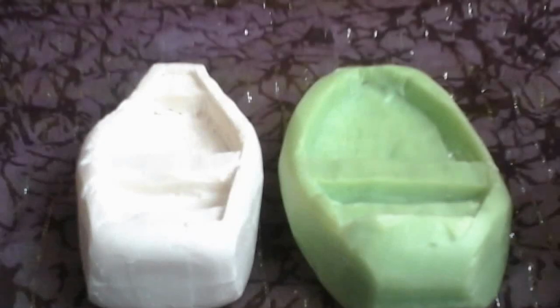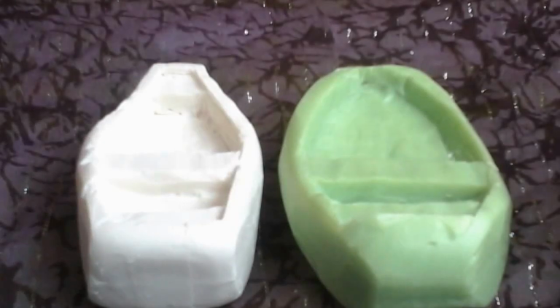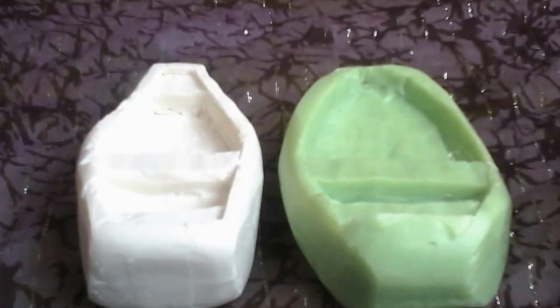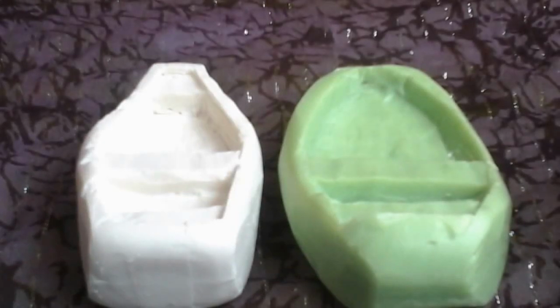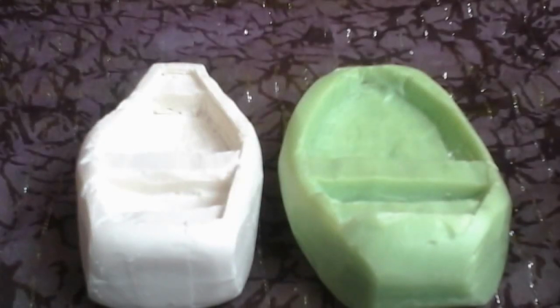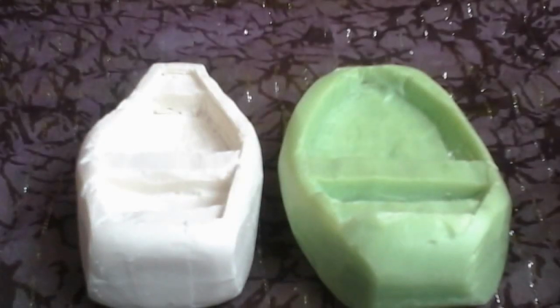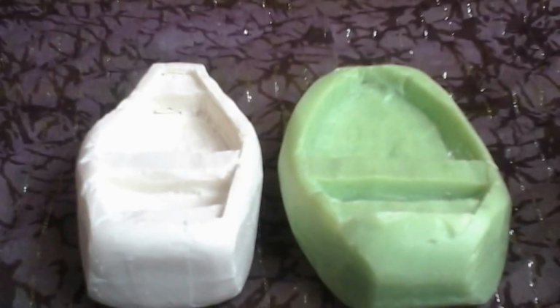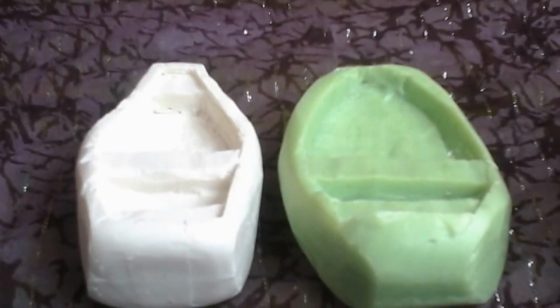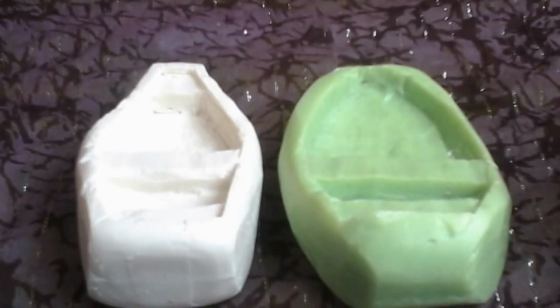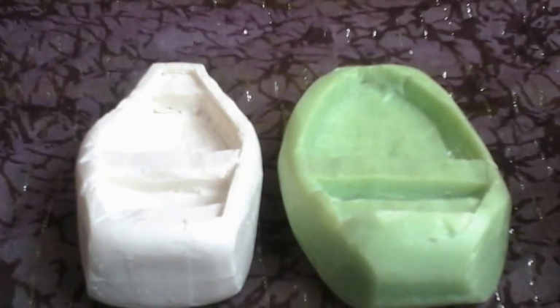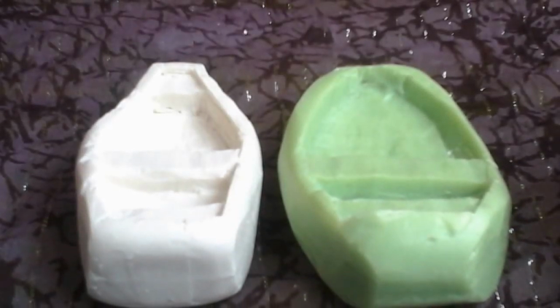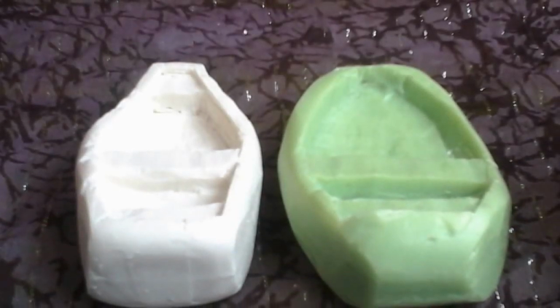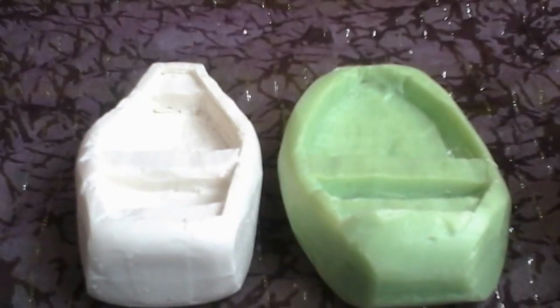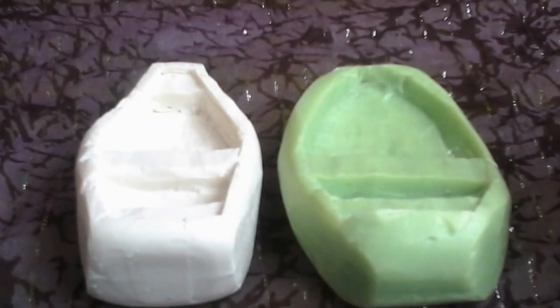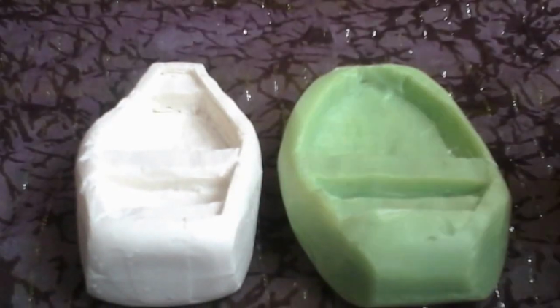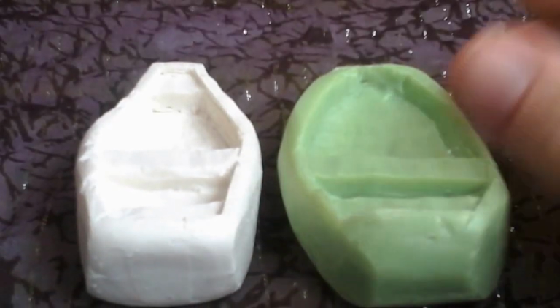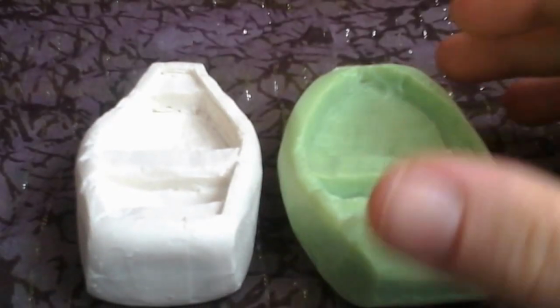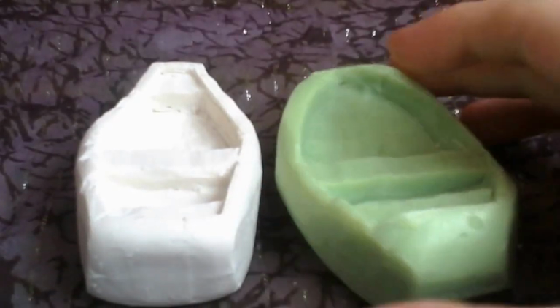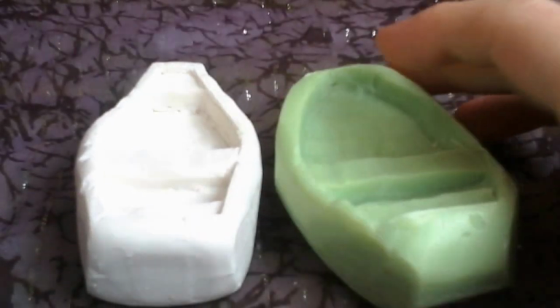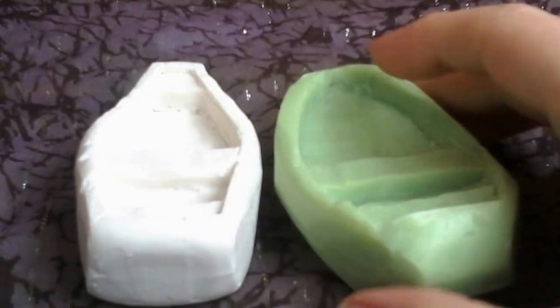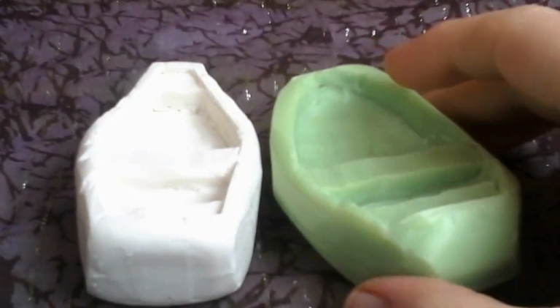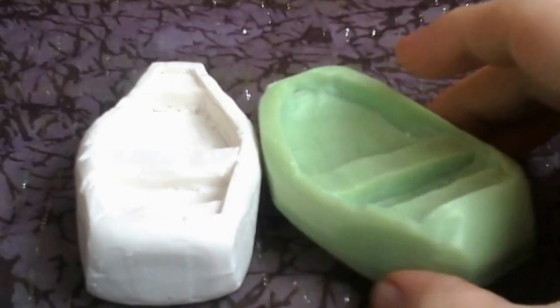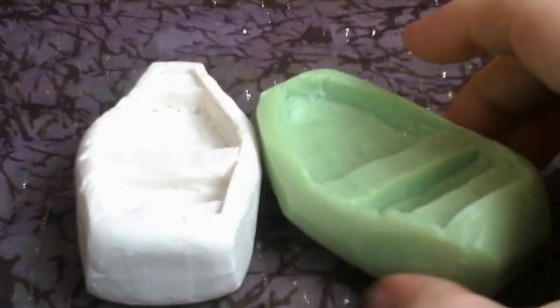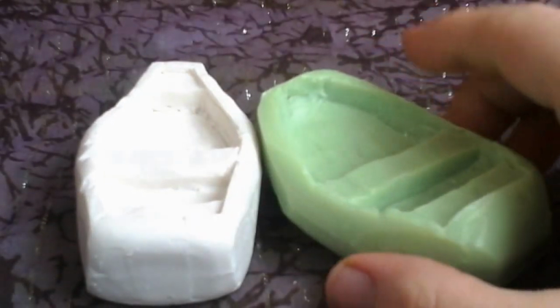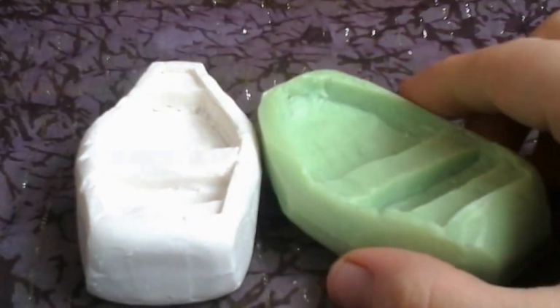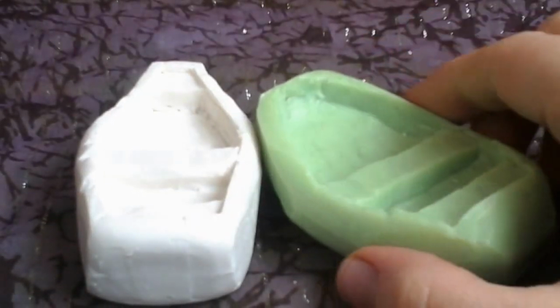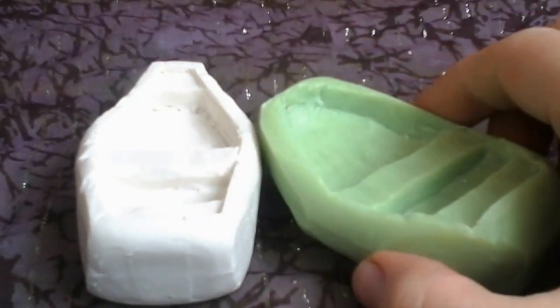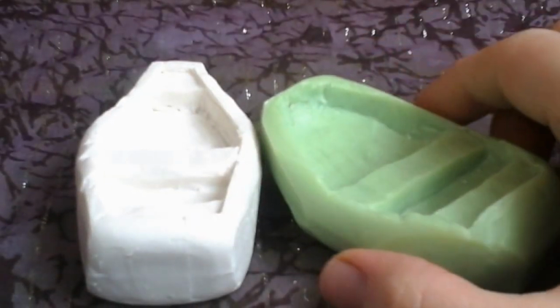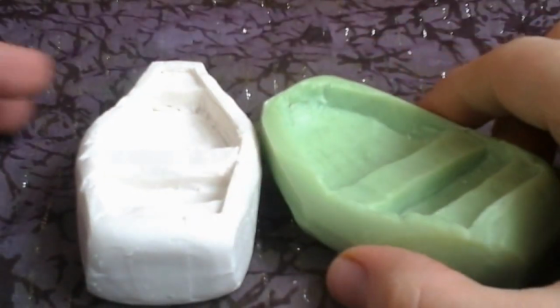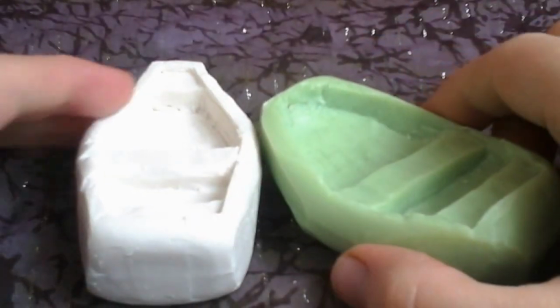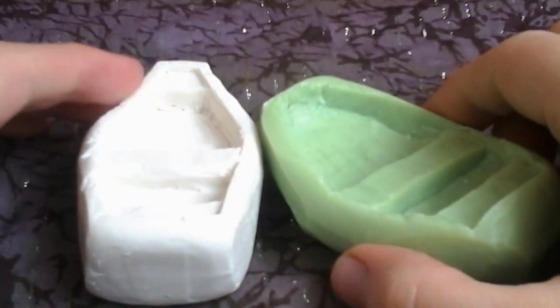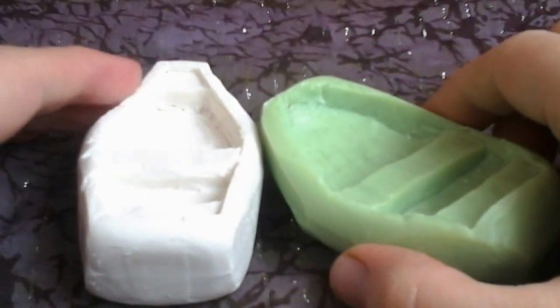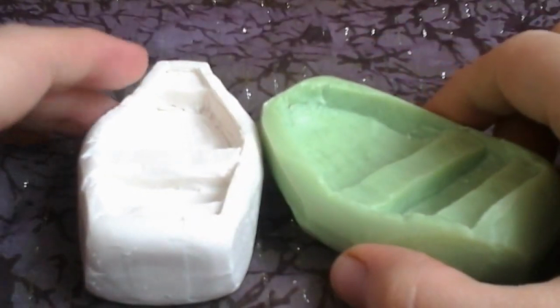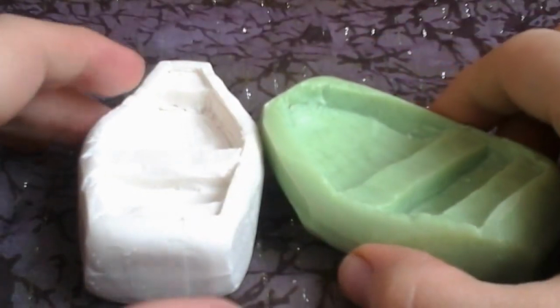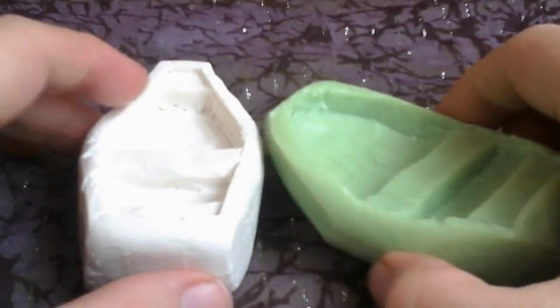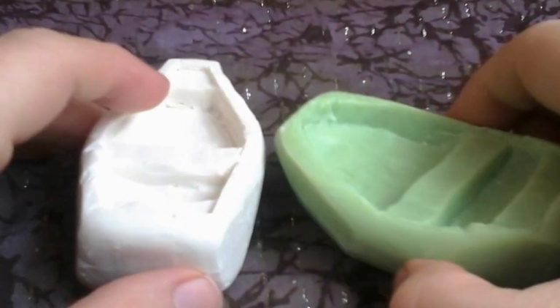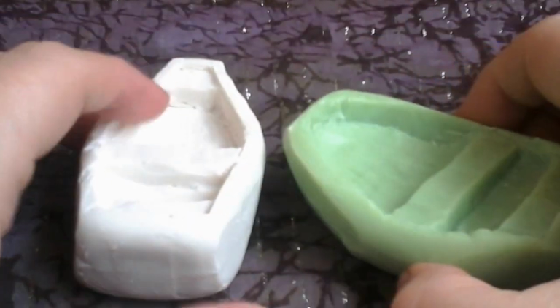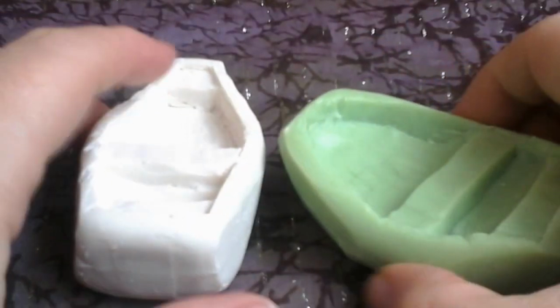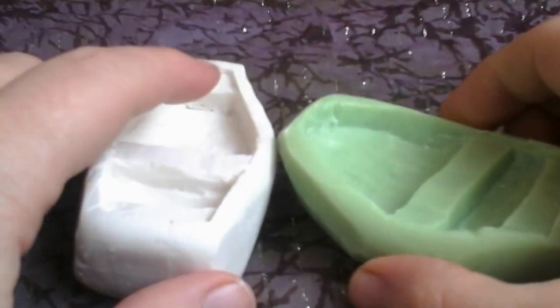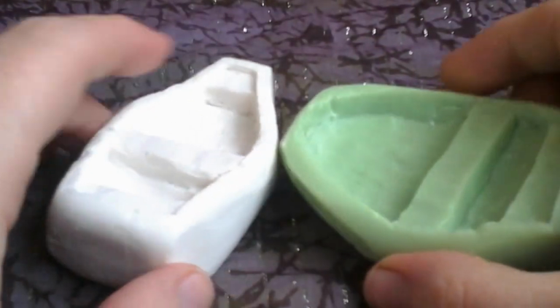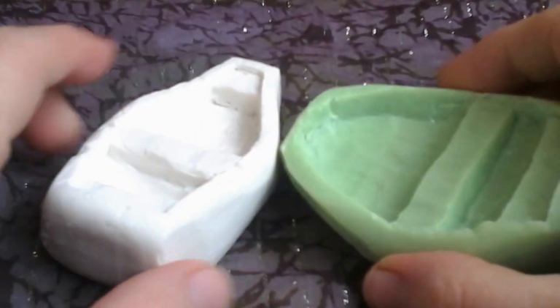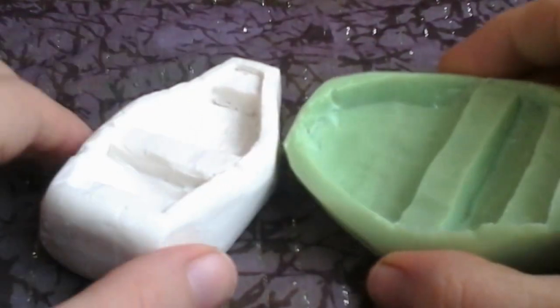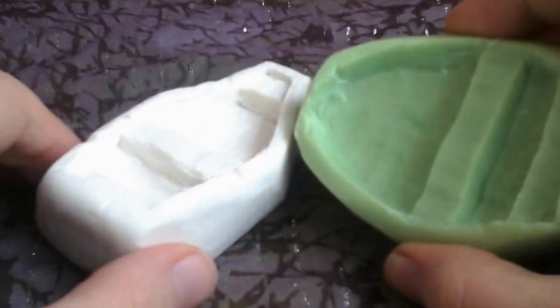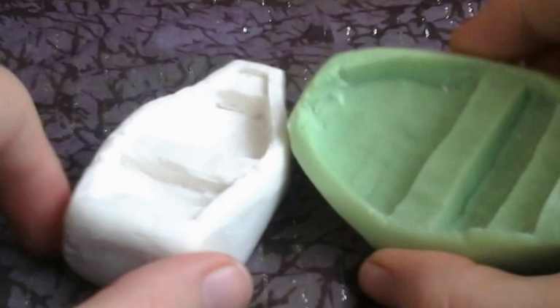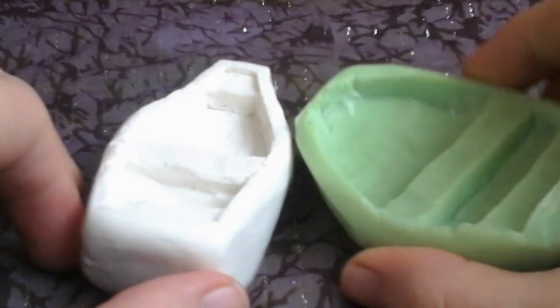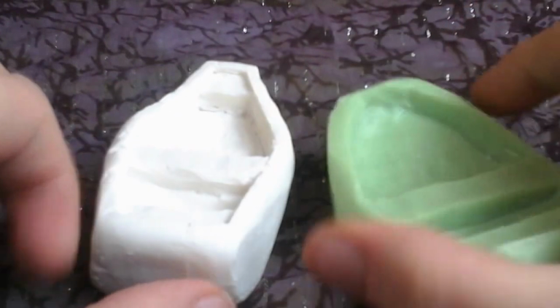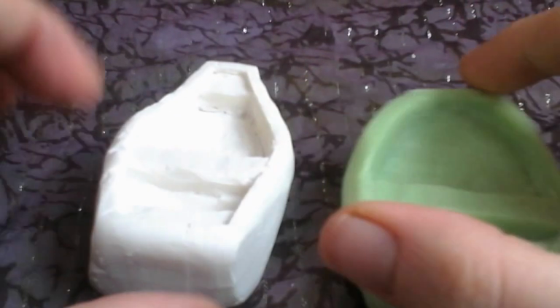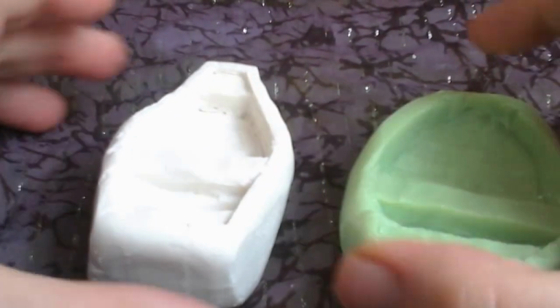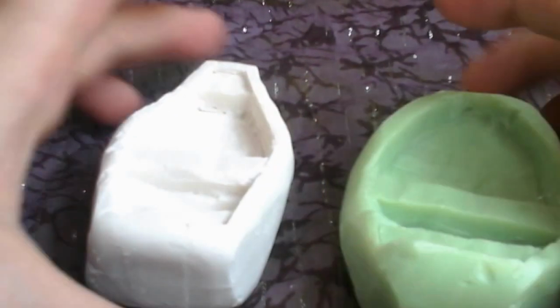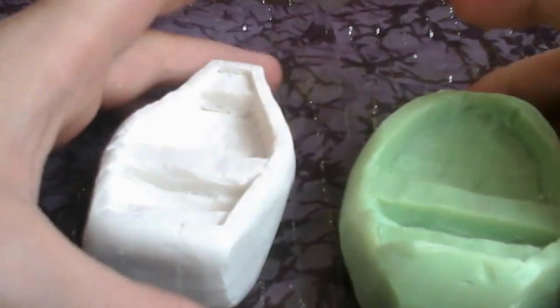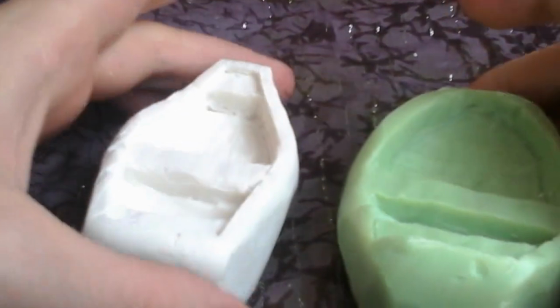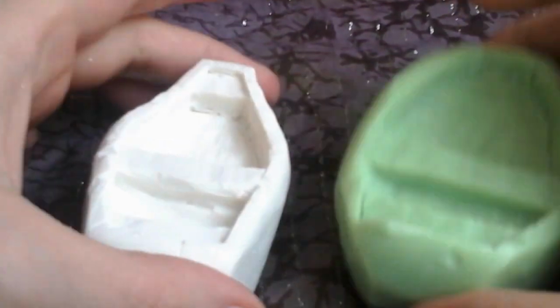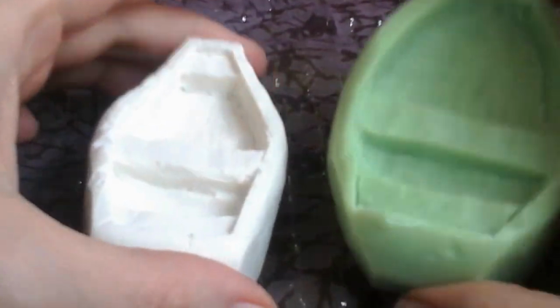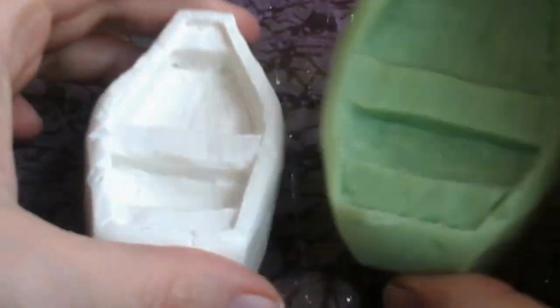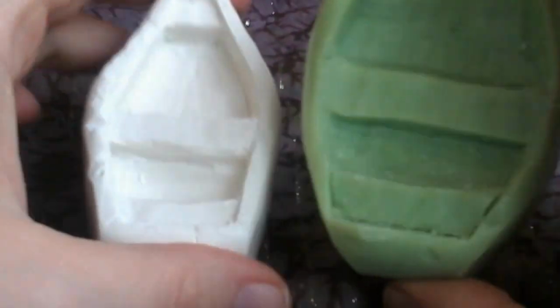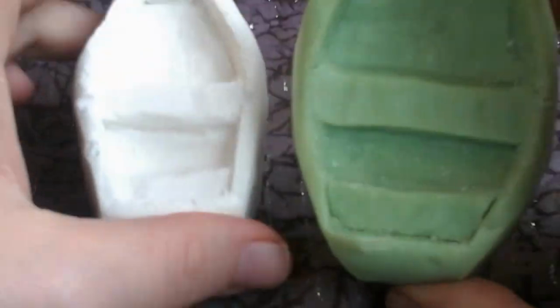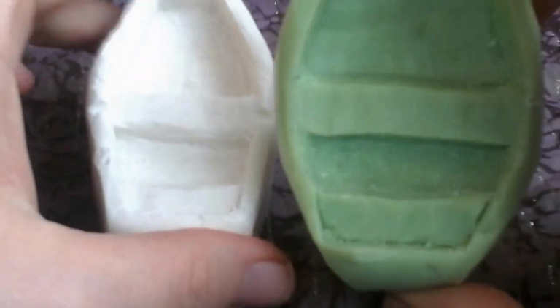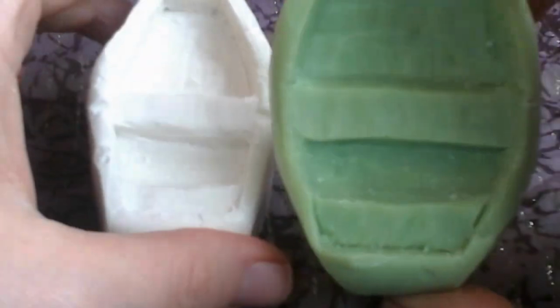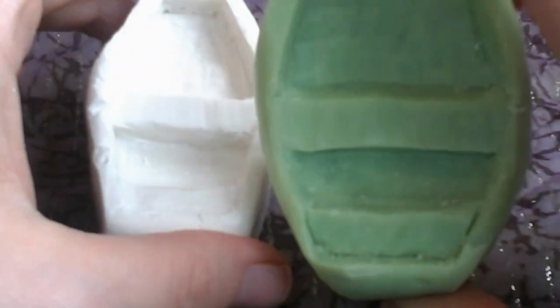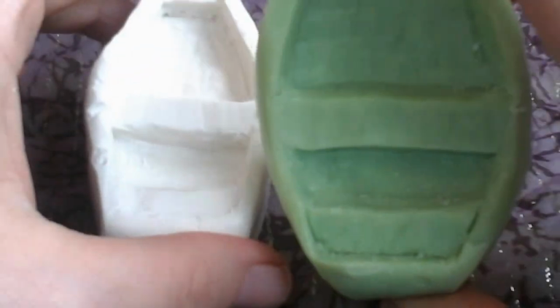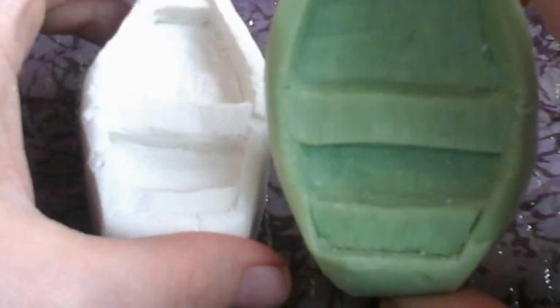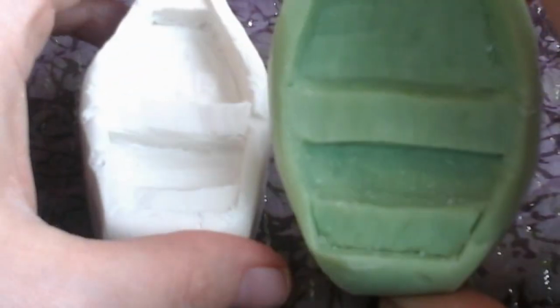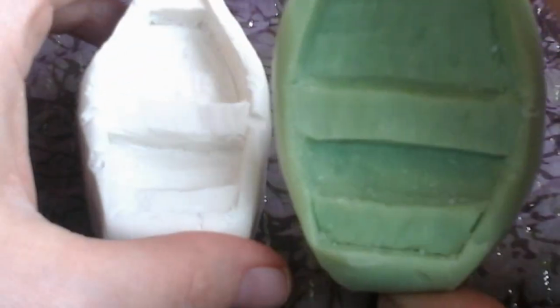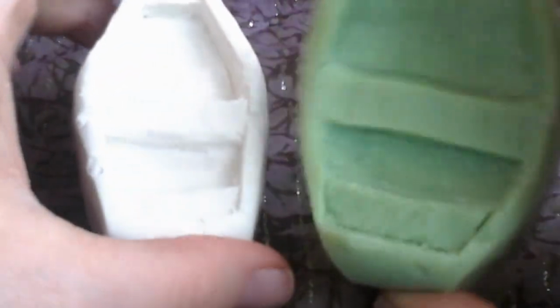Good morning. So the last day or two I have been carving these rowing boats out of soap.